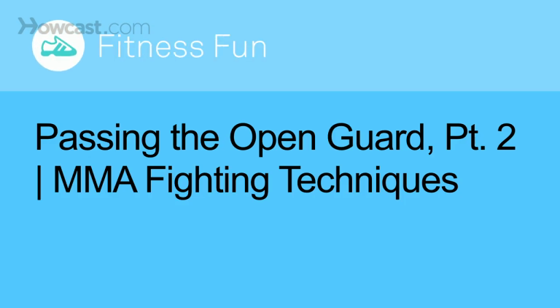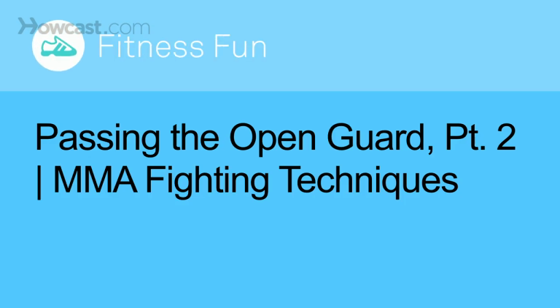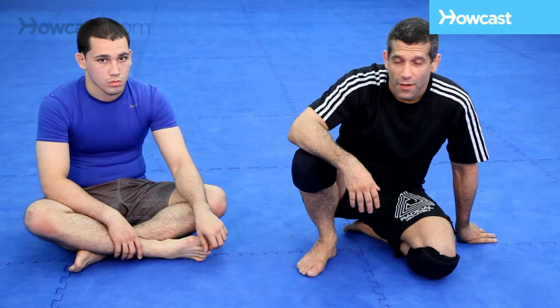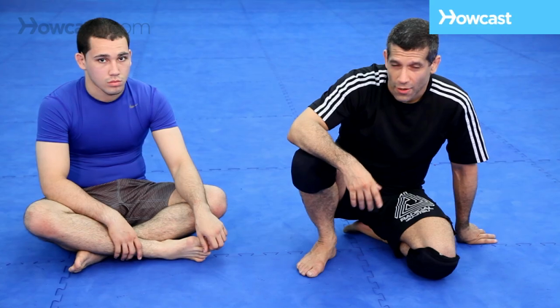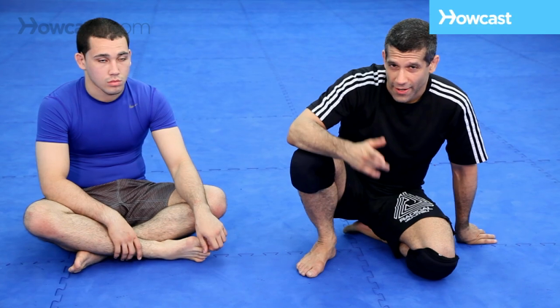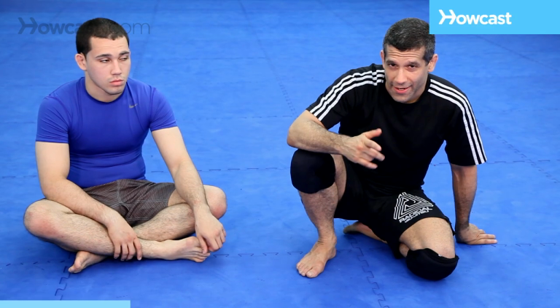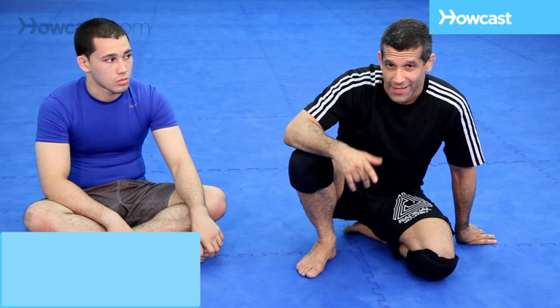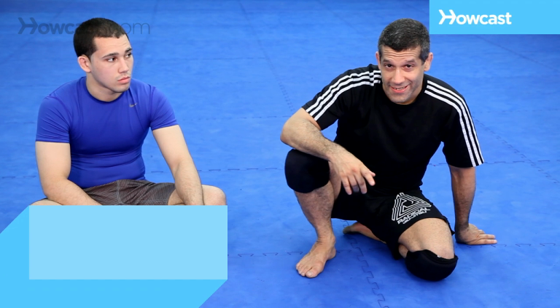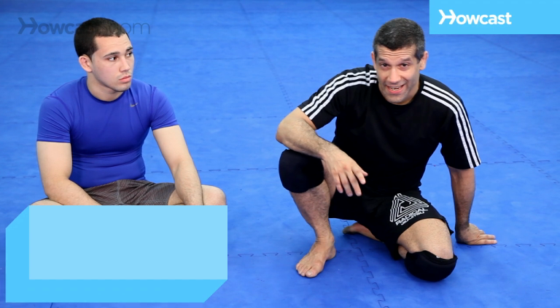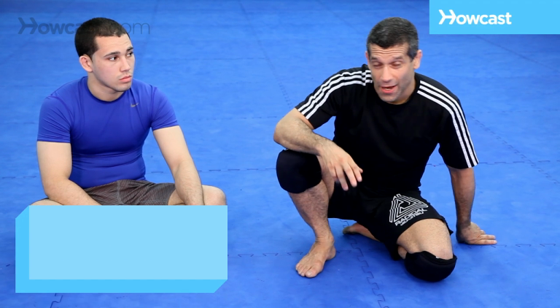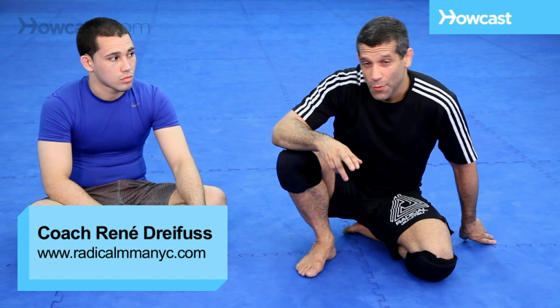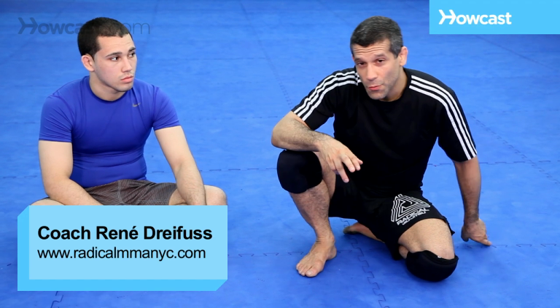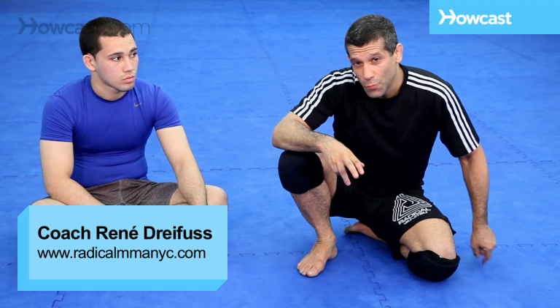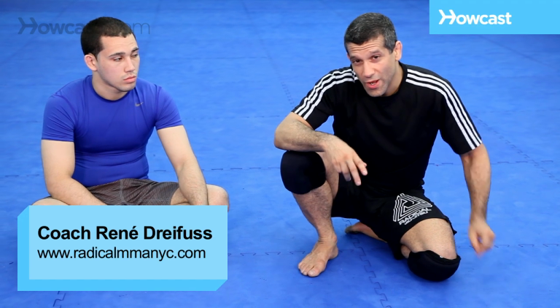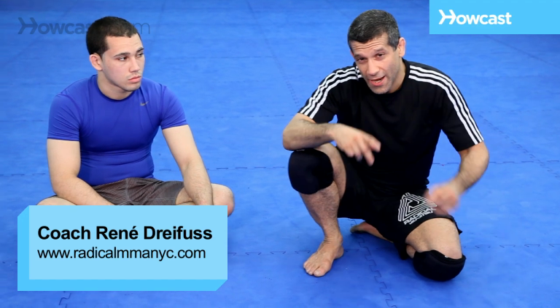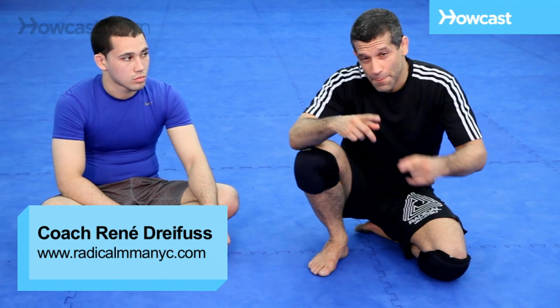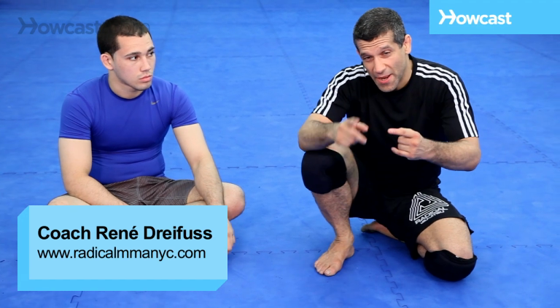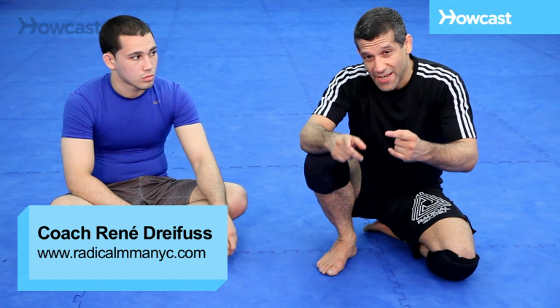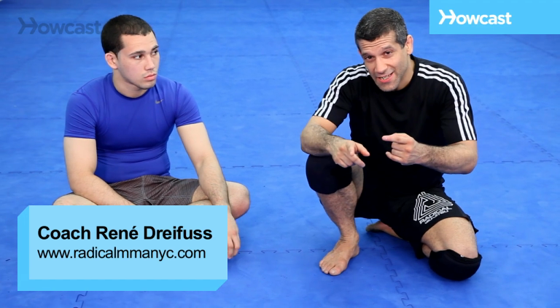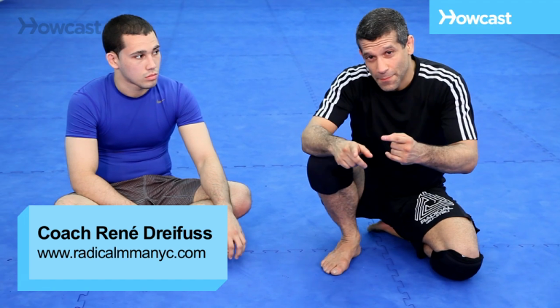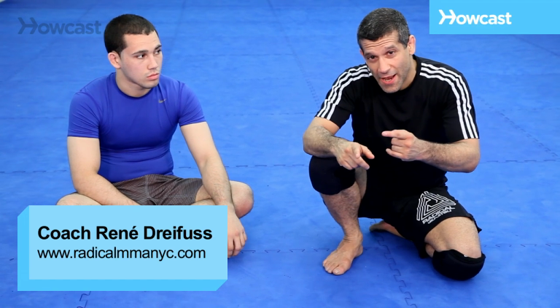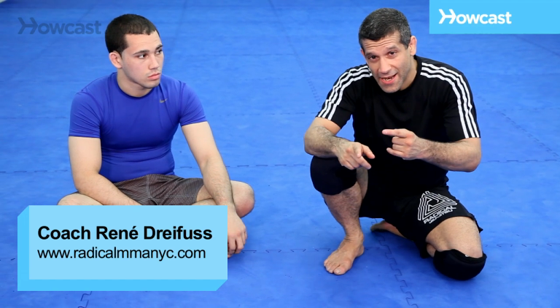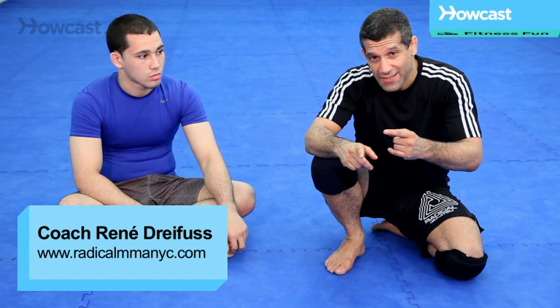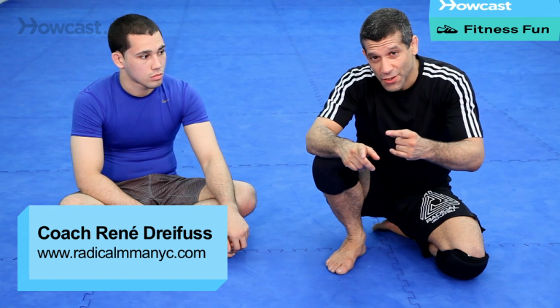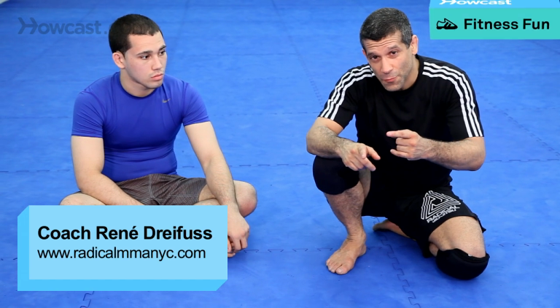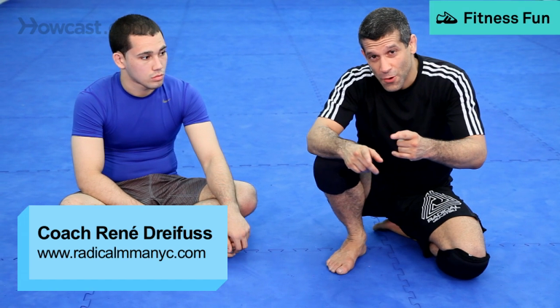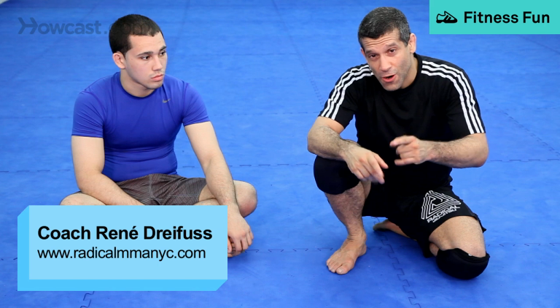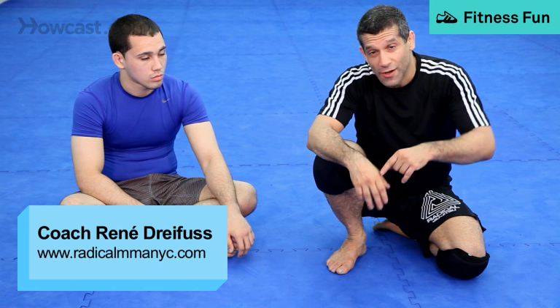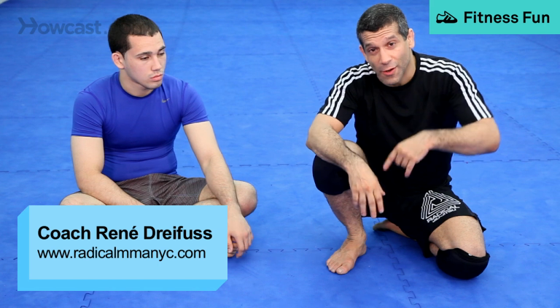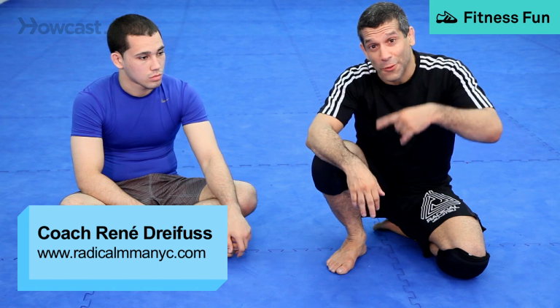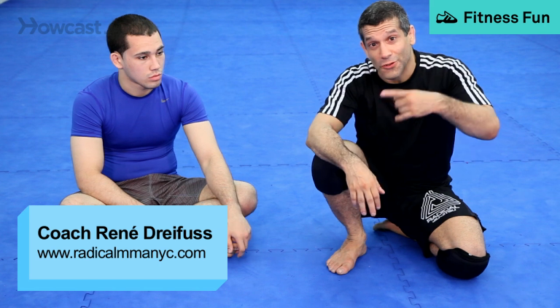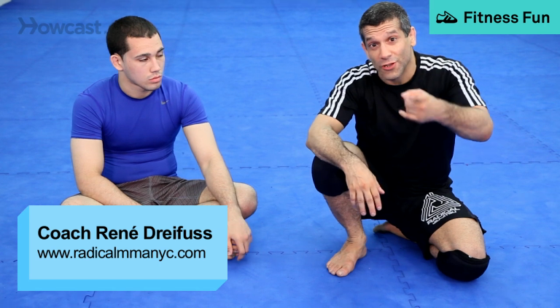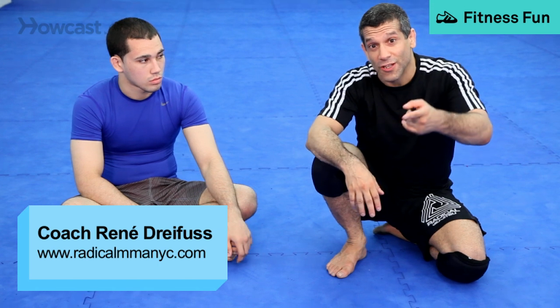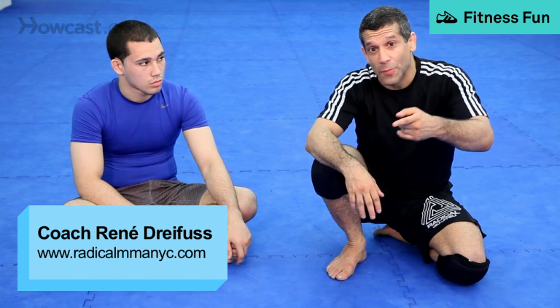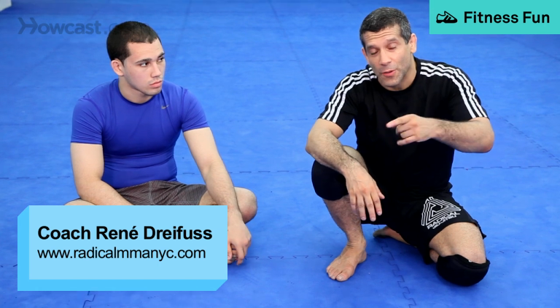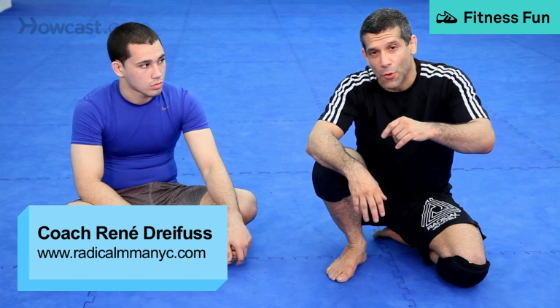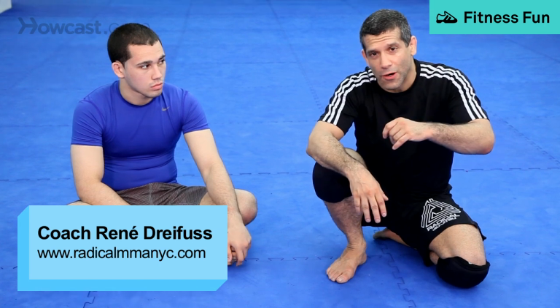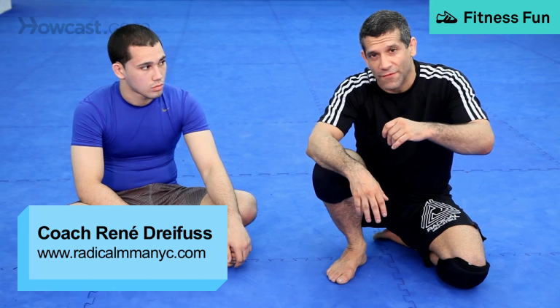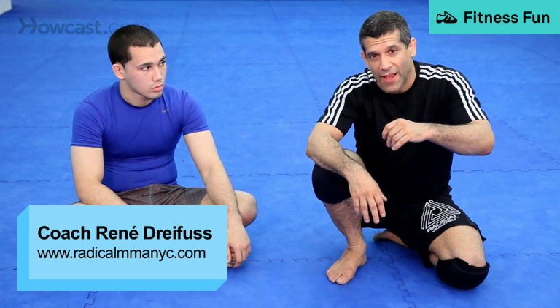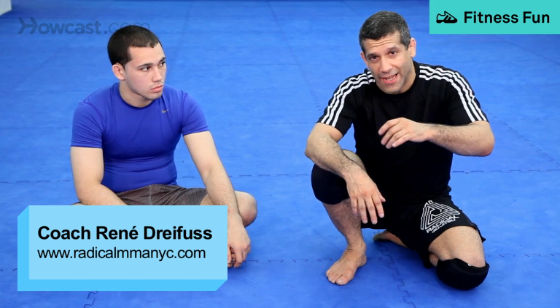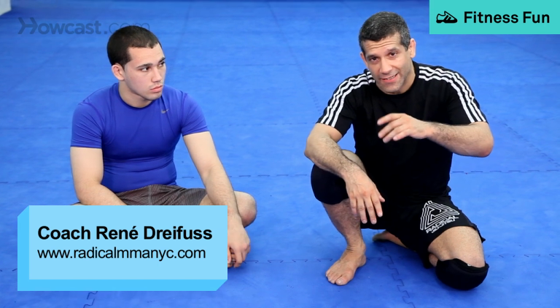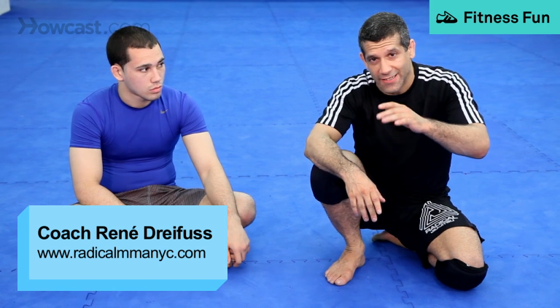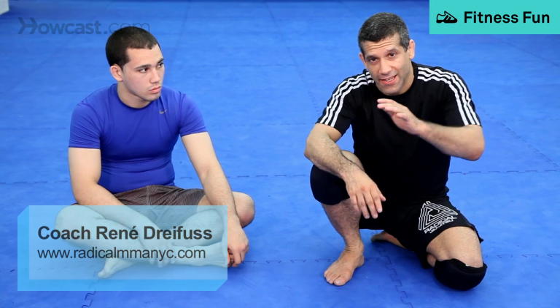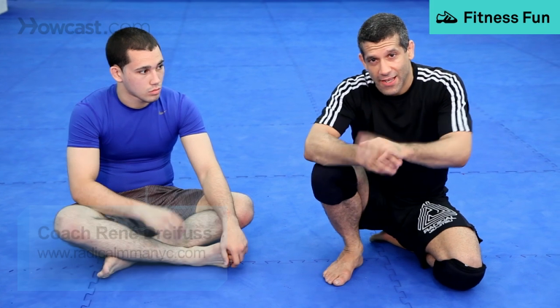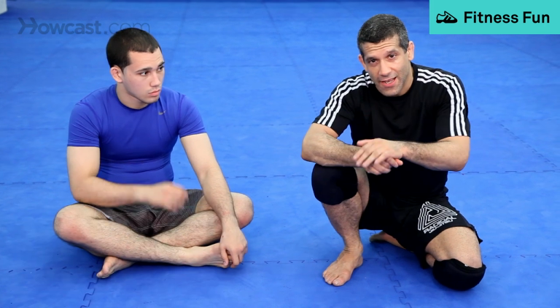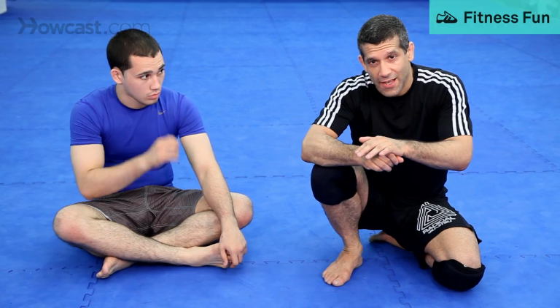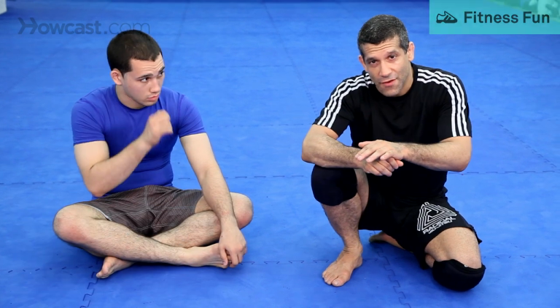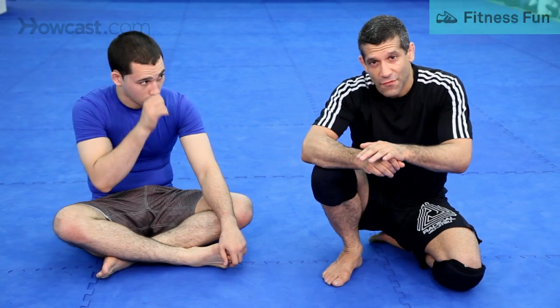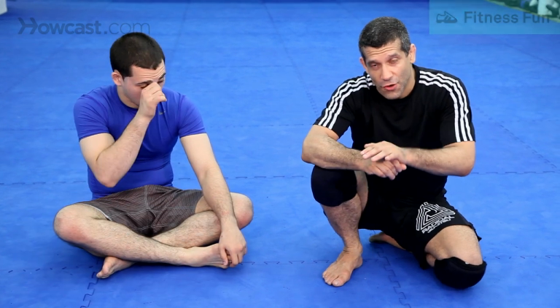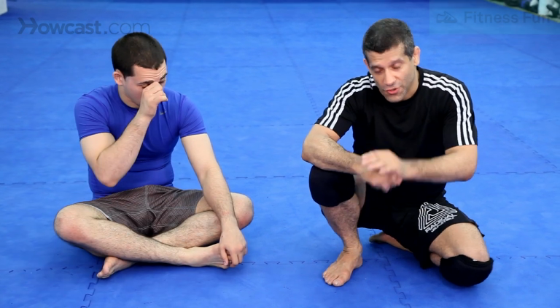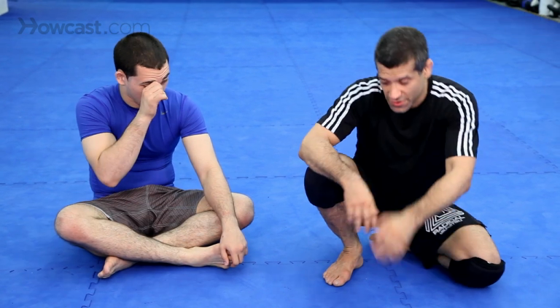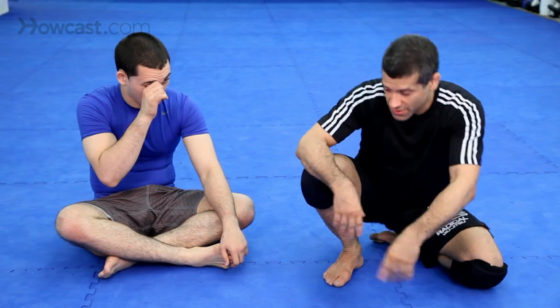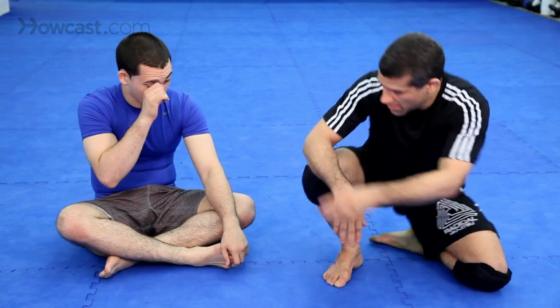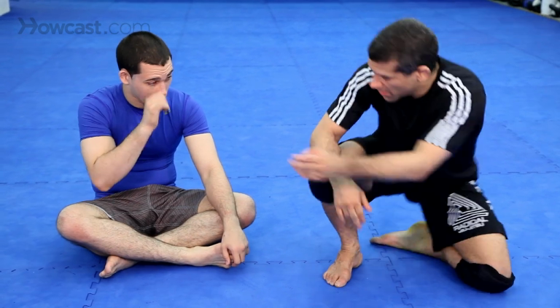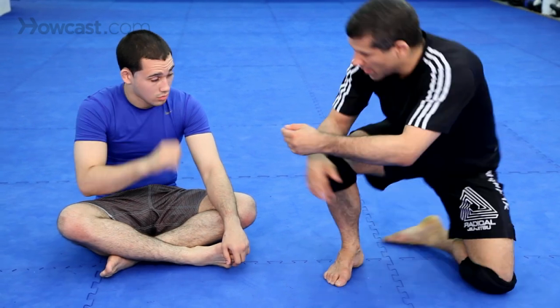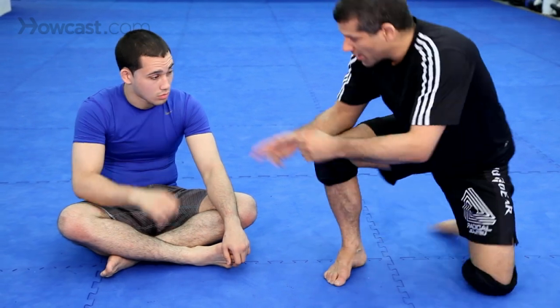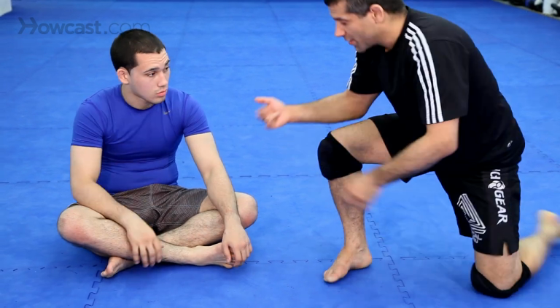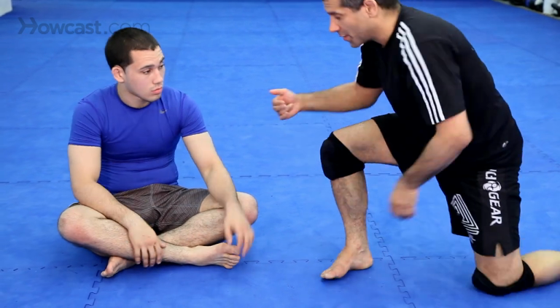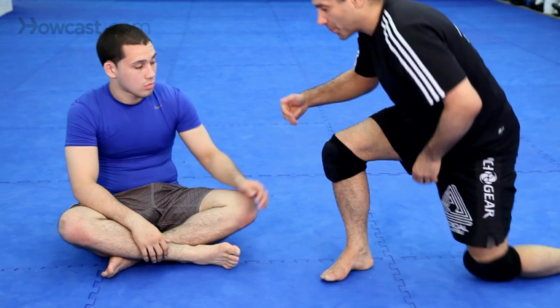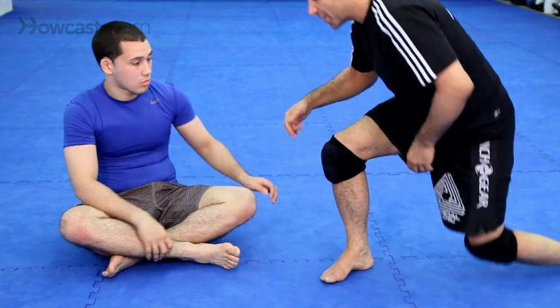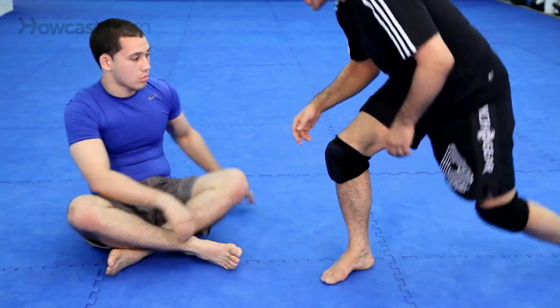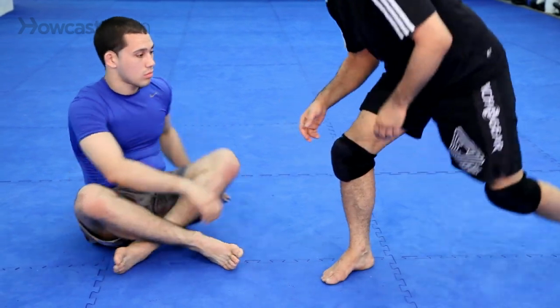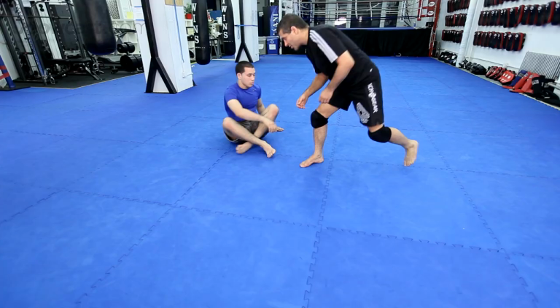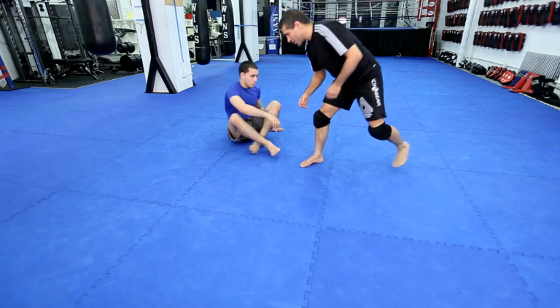Alright guys, now we have basic pass in the open guard and now we do a little bit more advanced. First, the position.